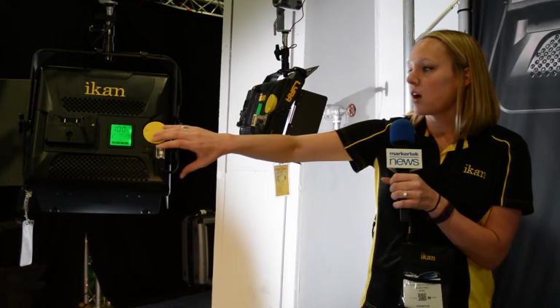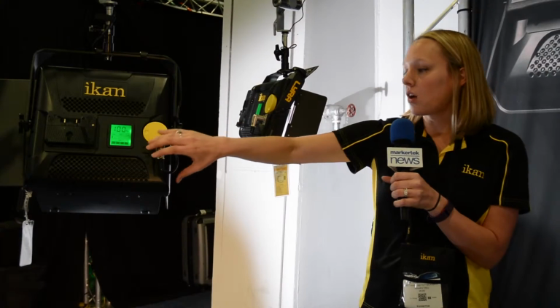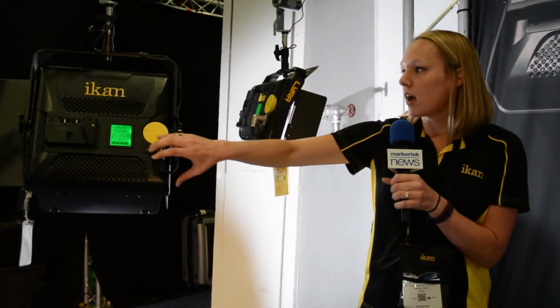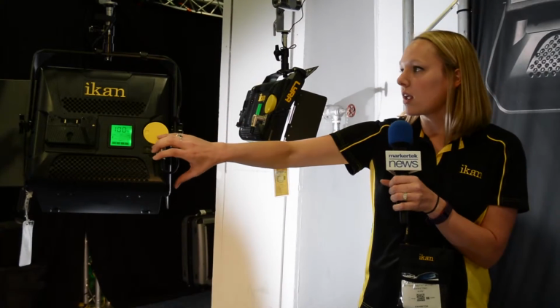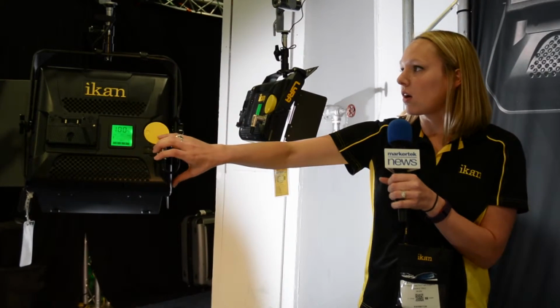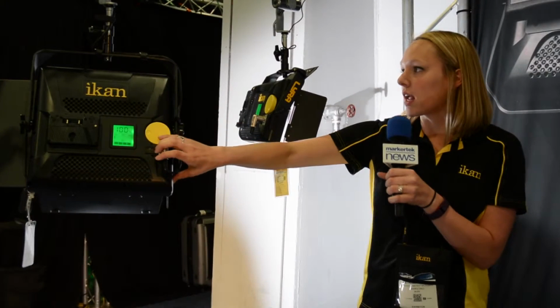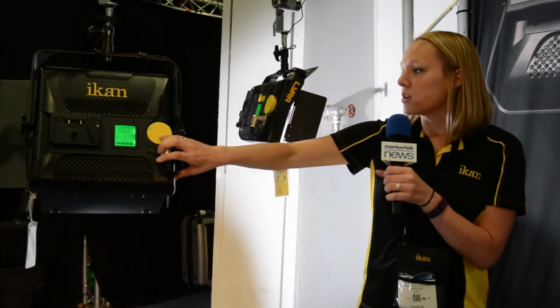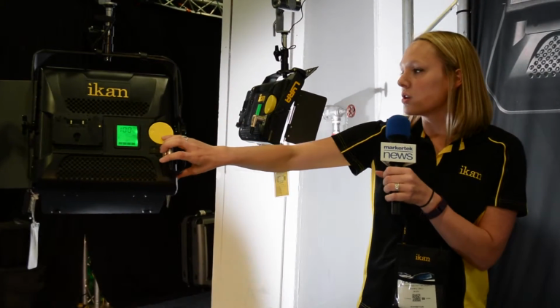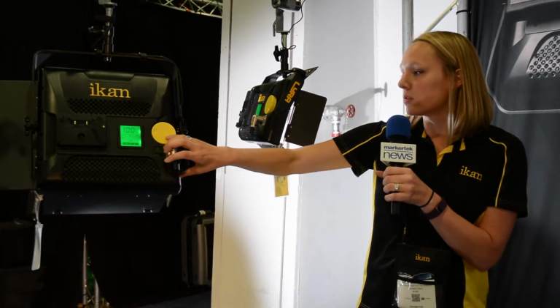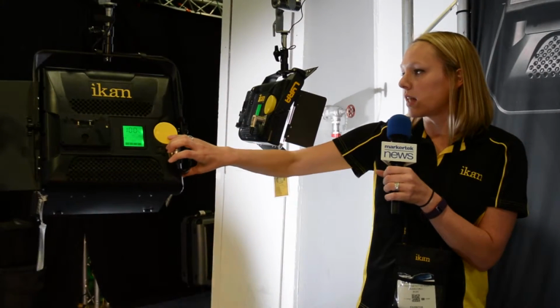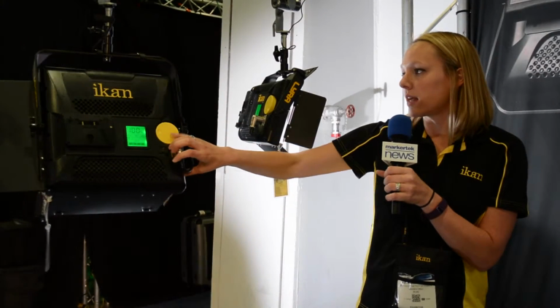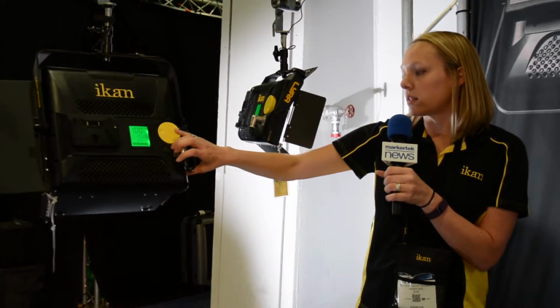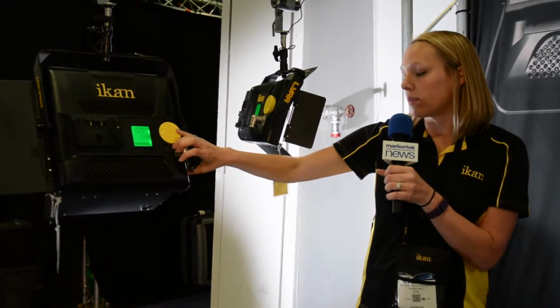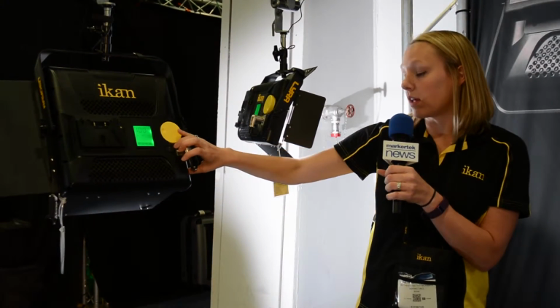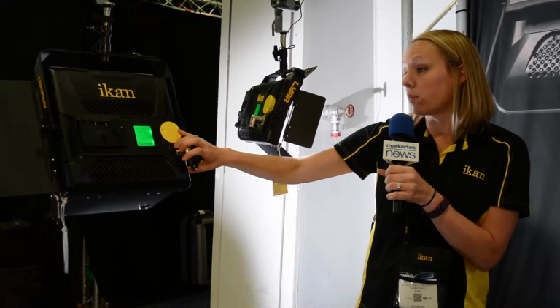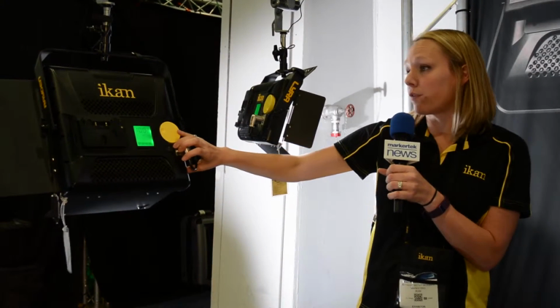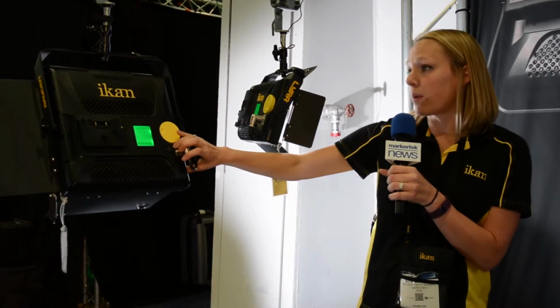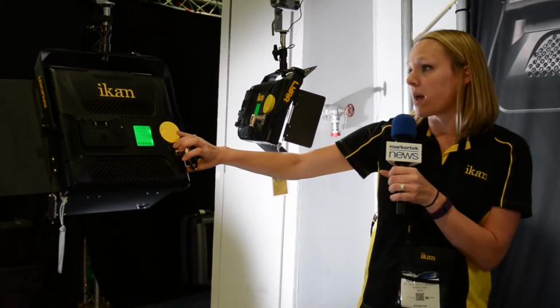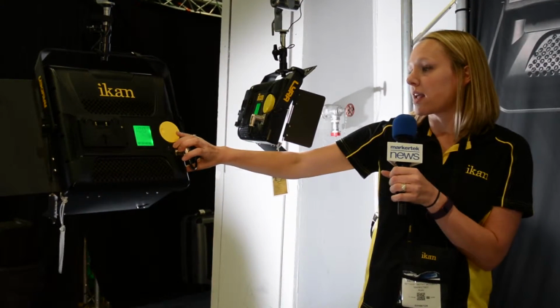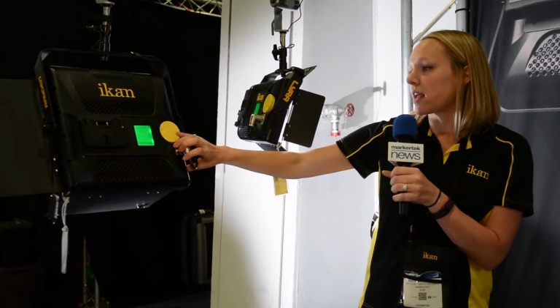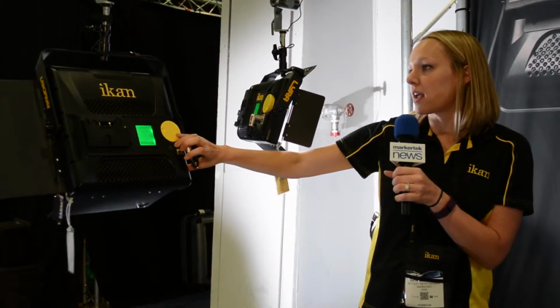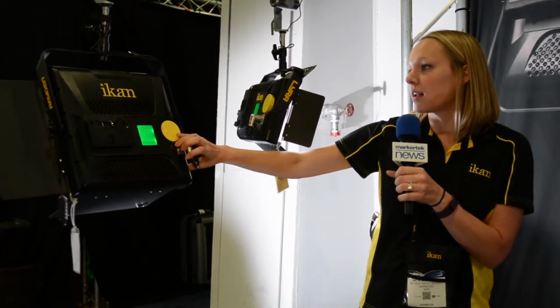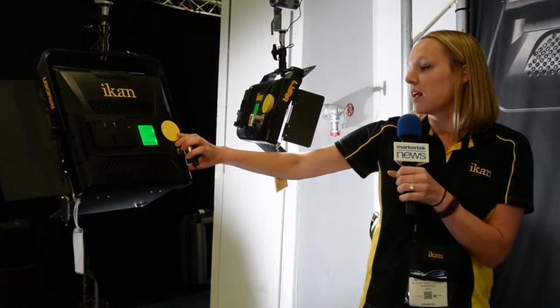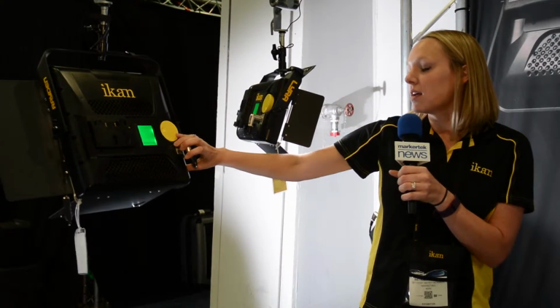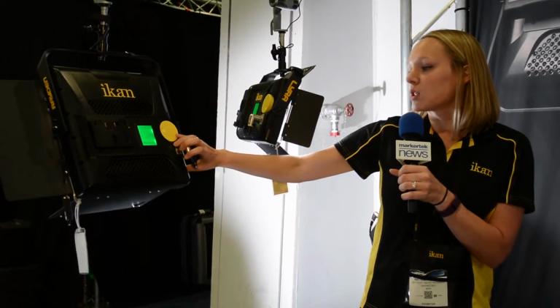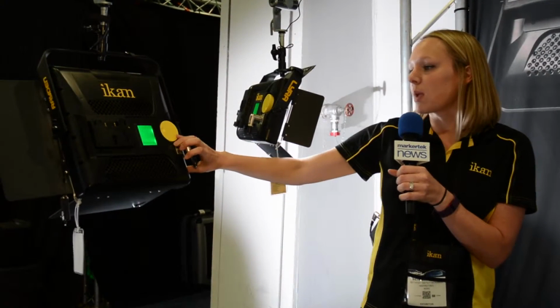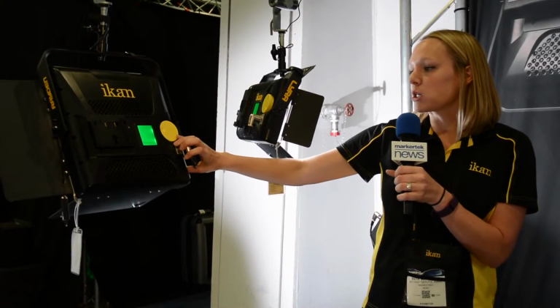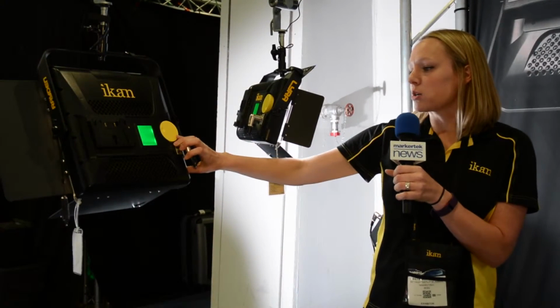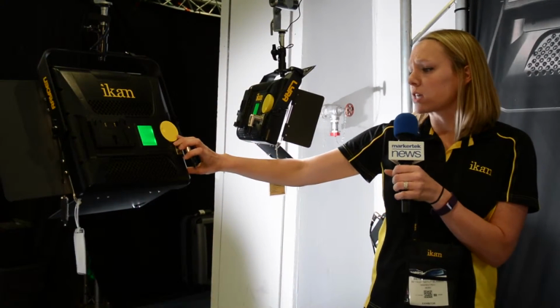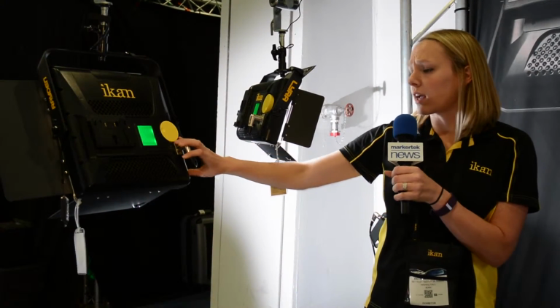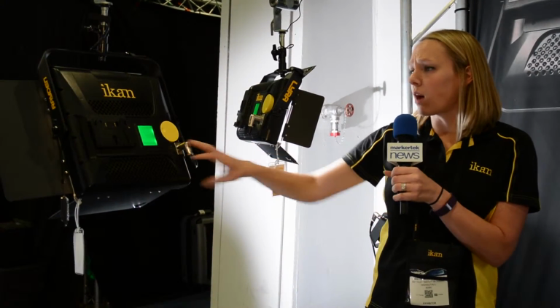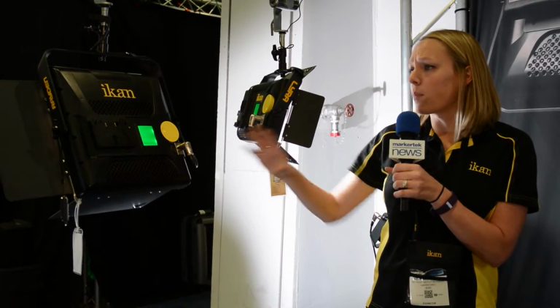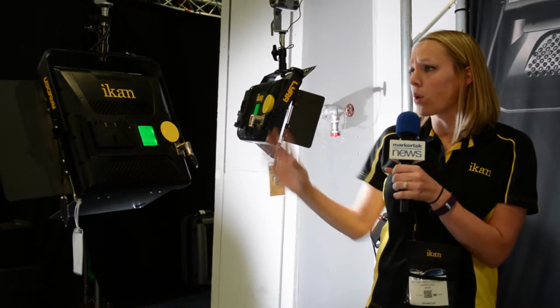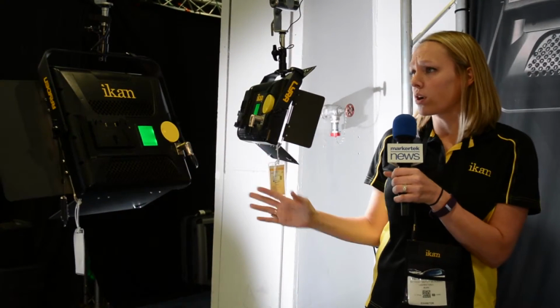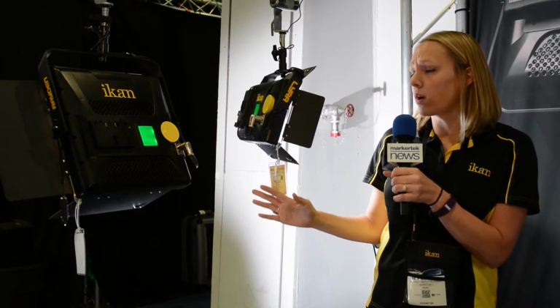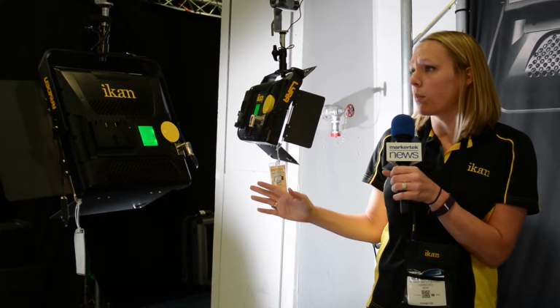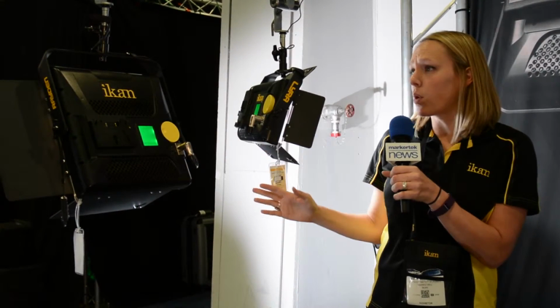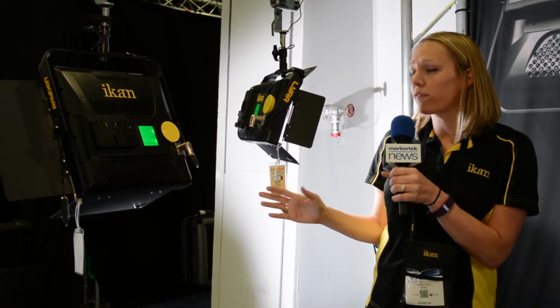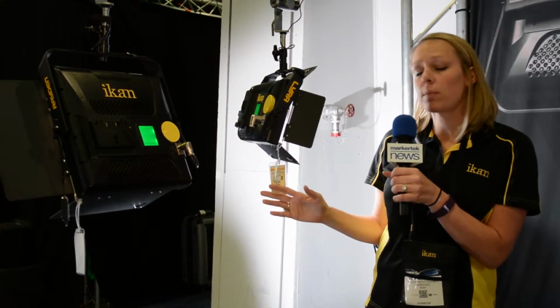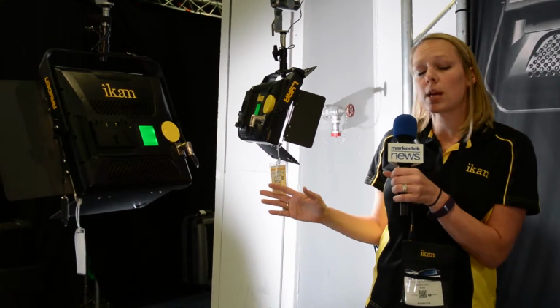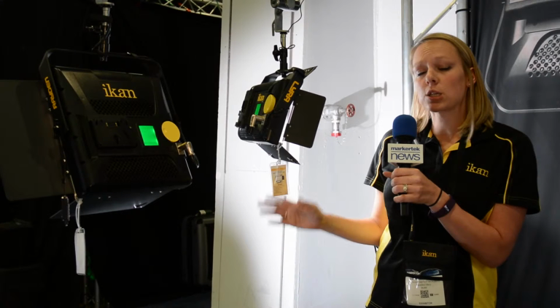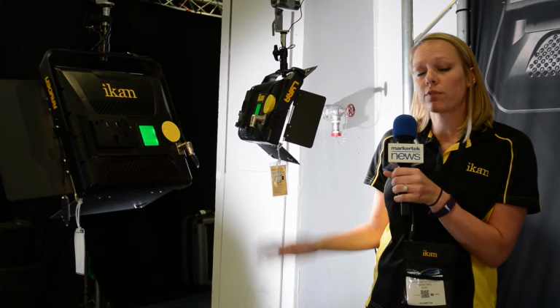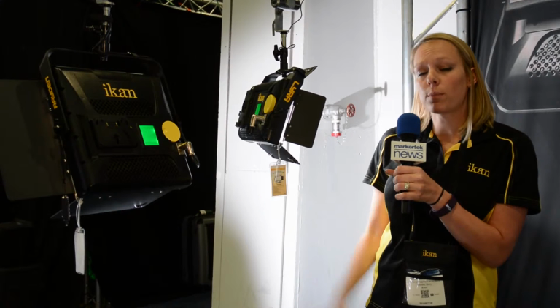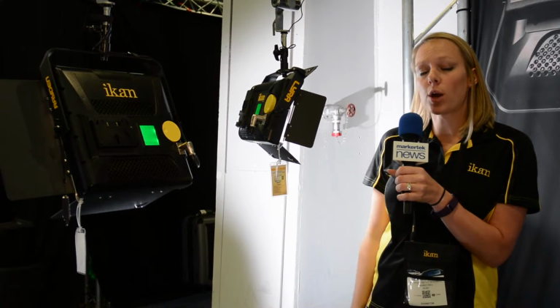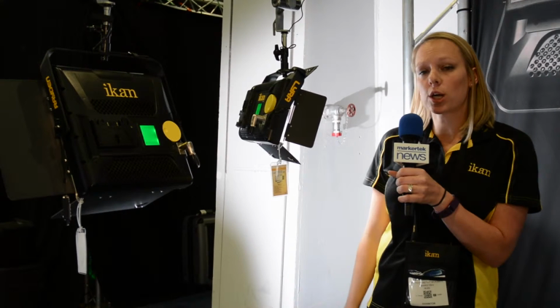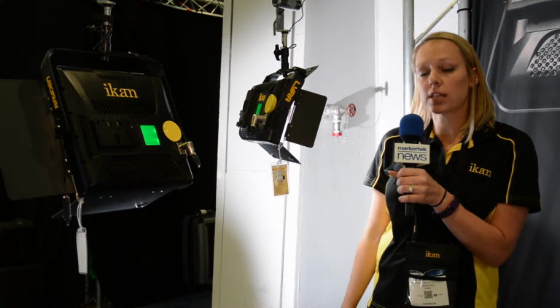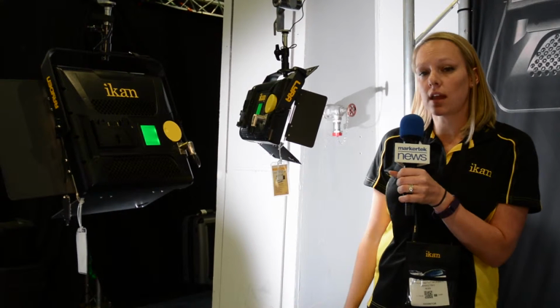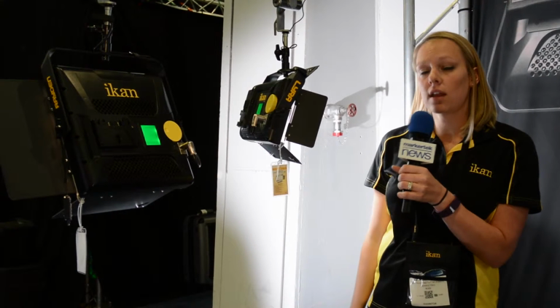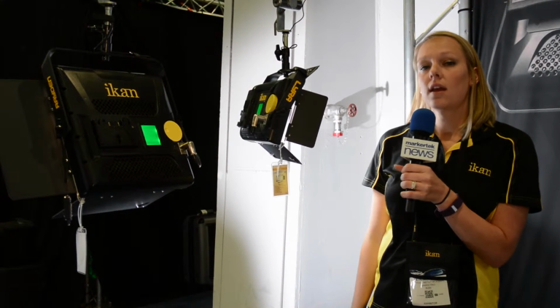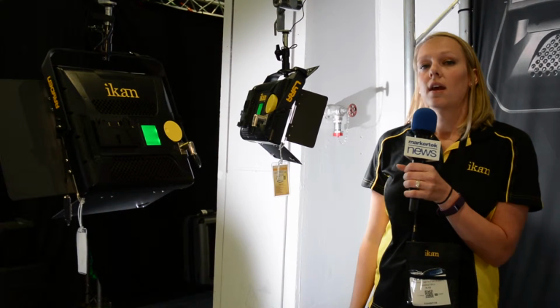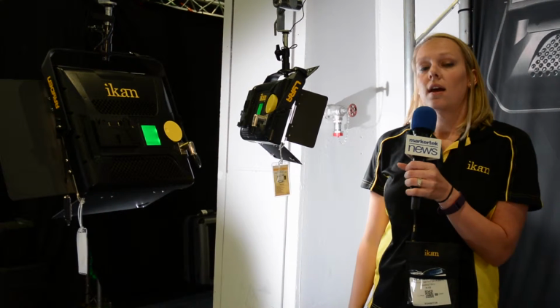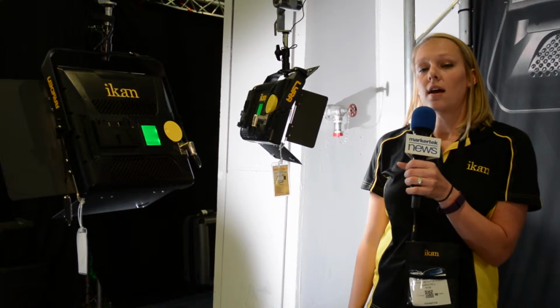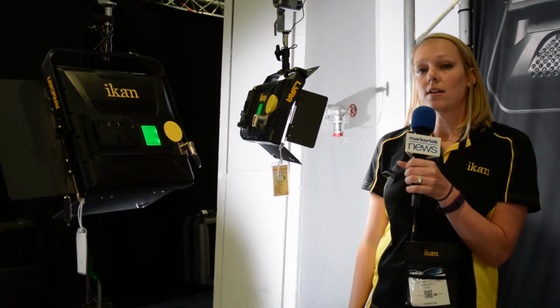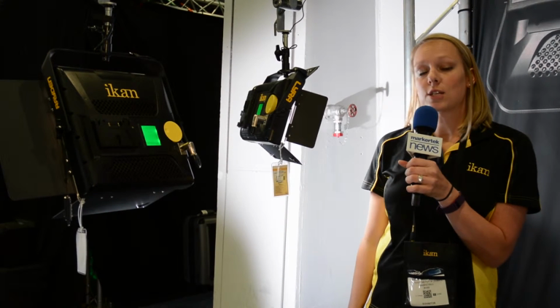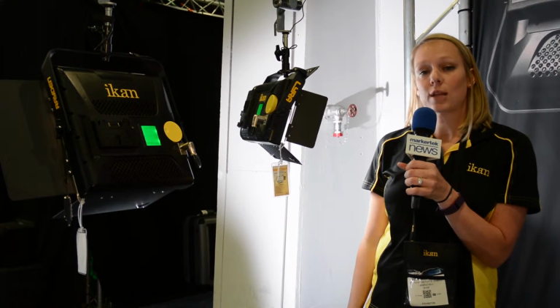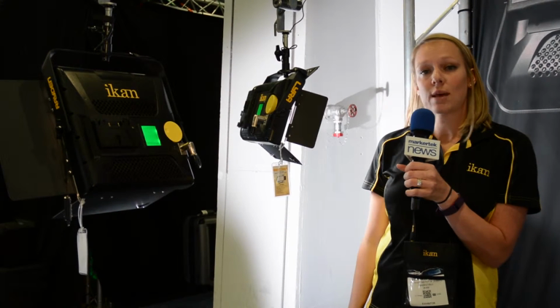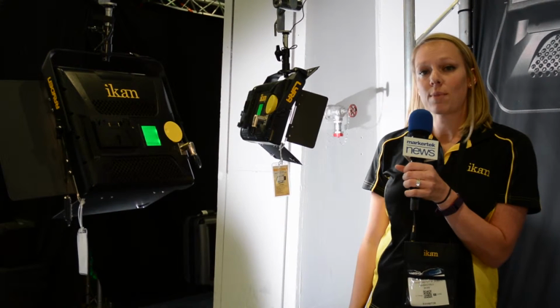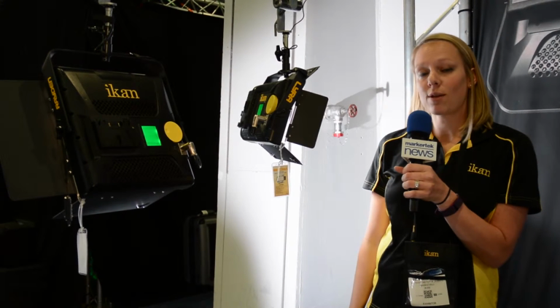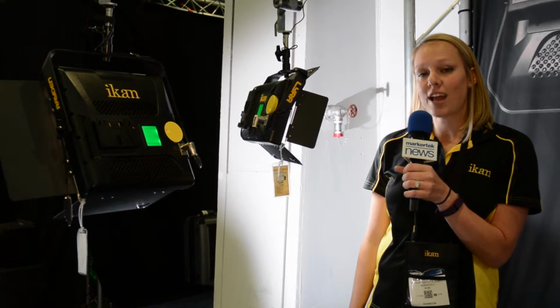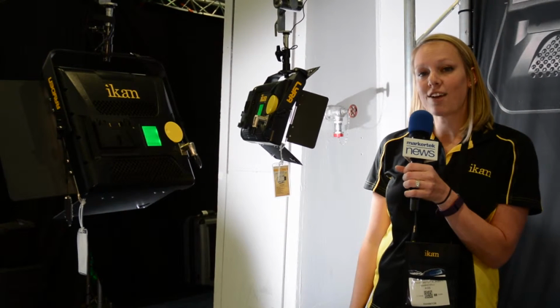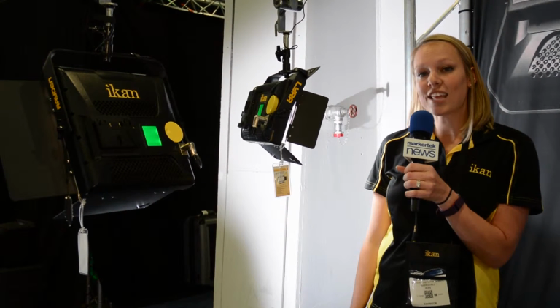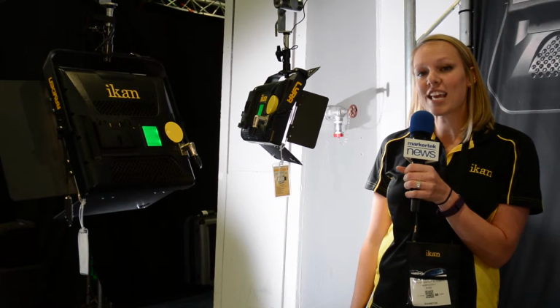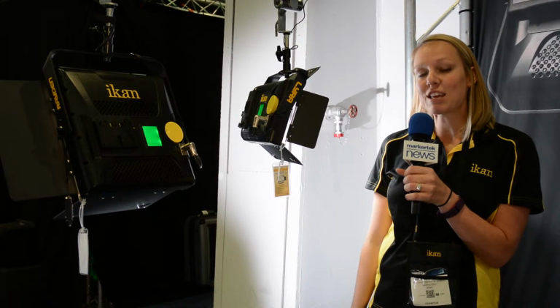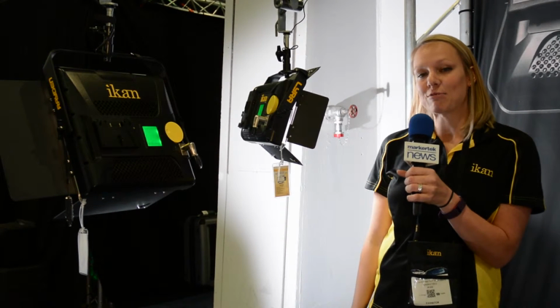Great new lights available from ICANN. Make sure to check out more information from Markertech and check them out now. Thank you.